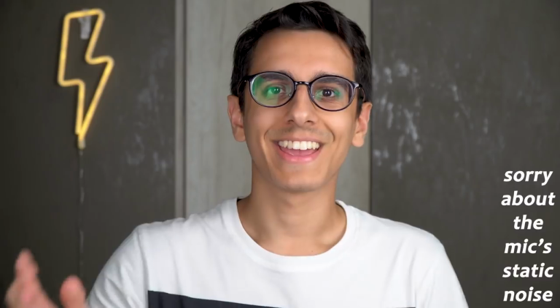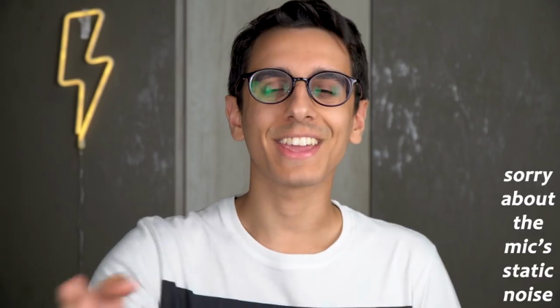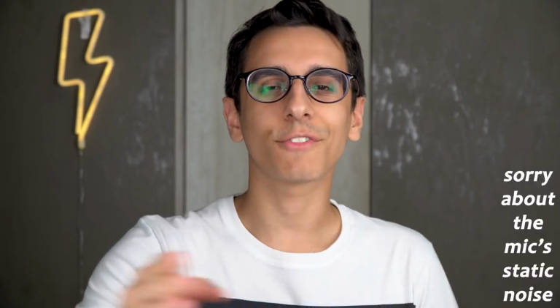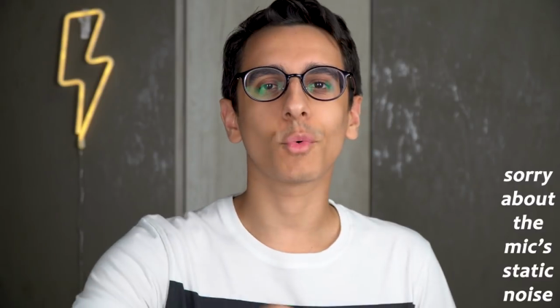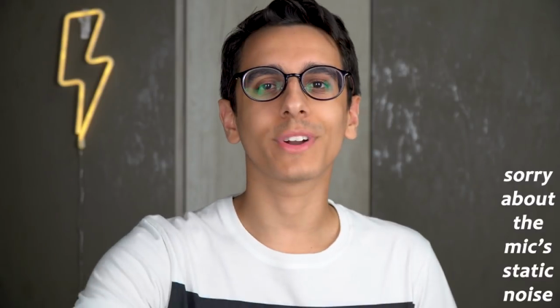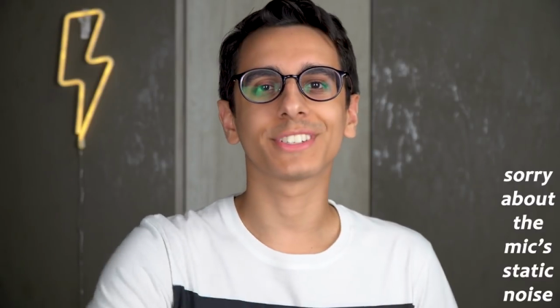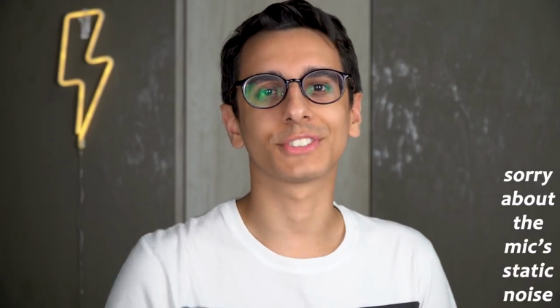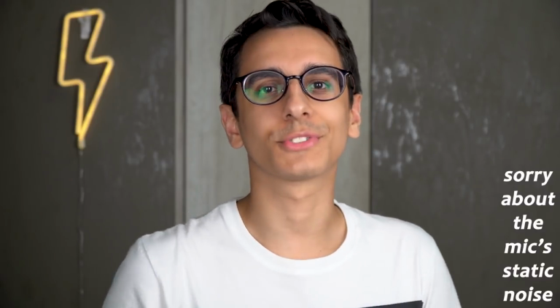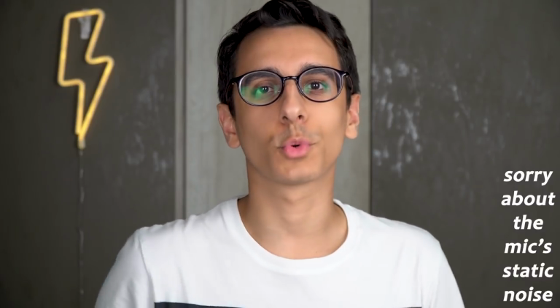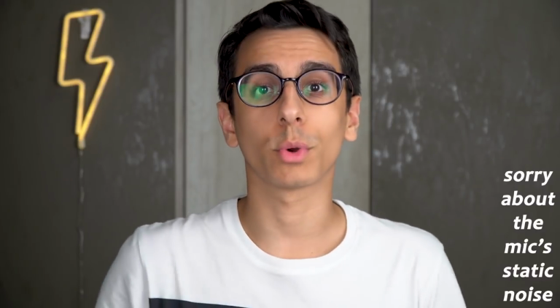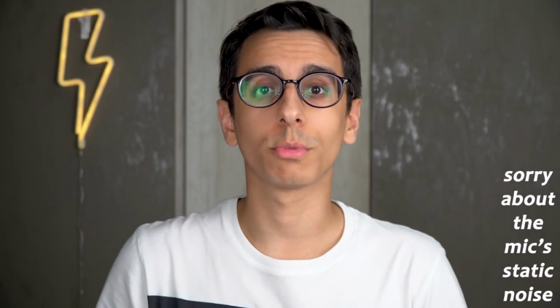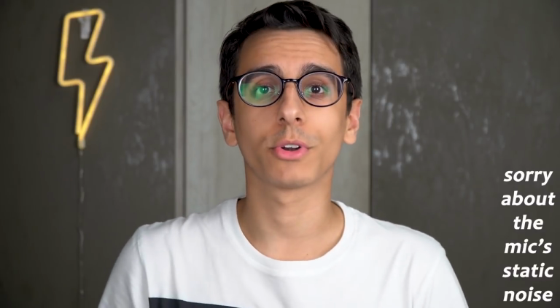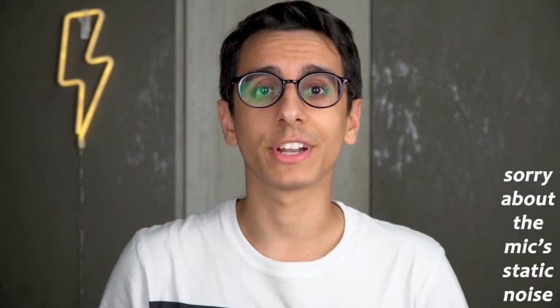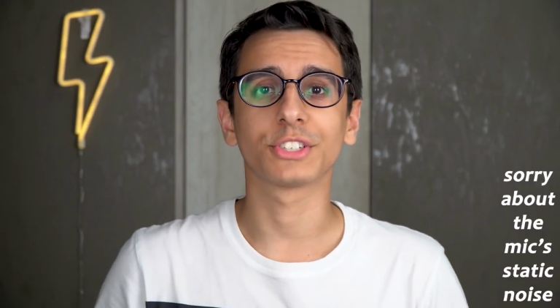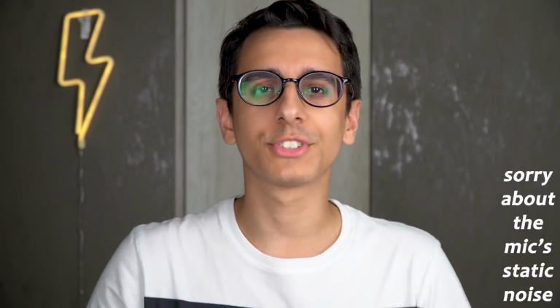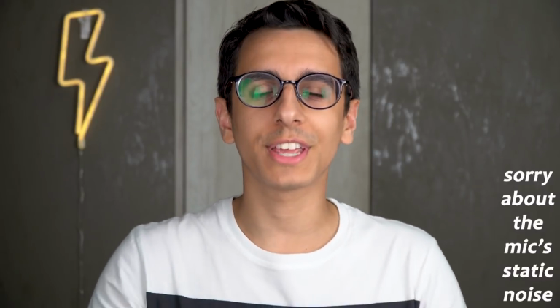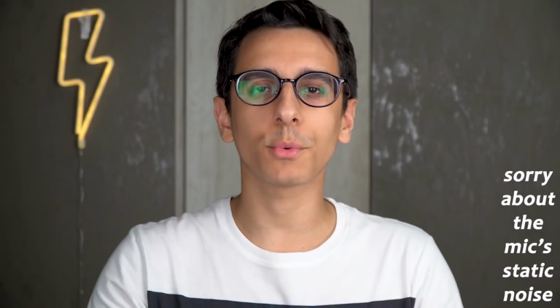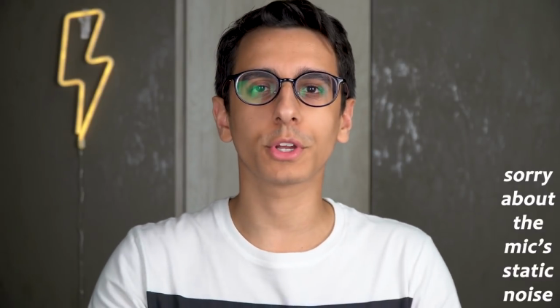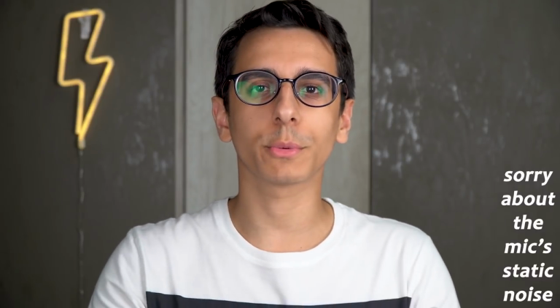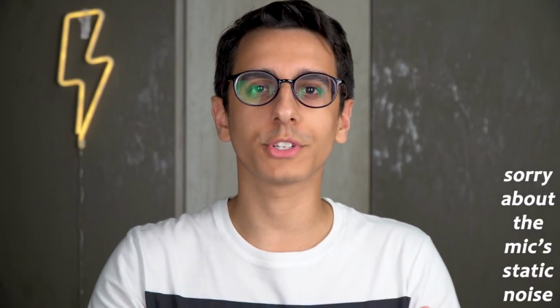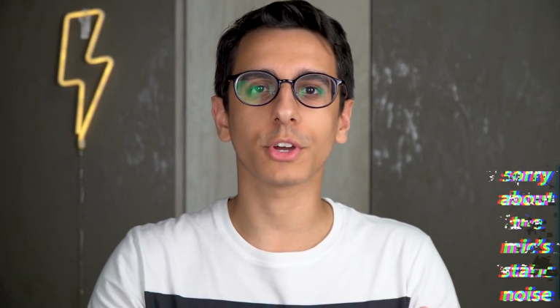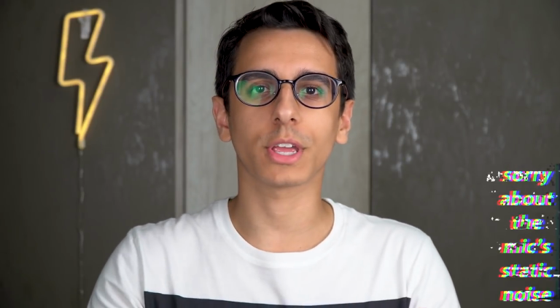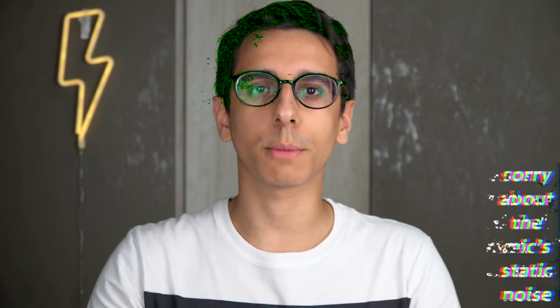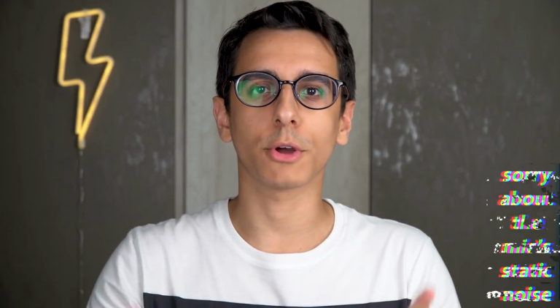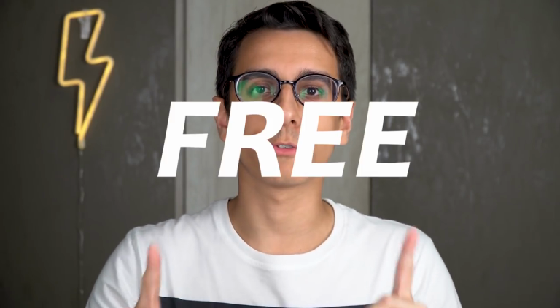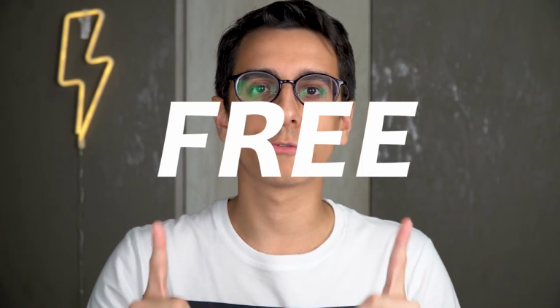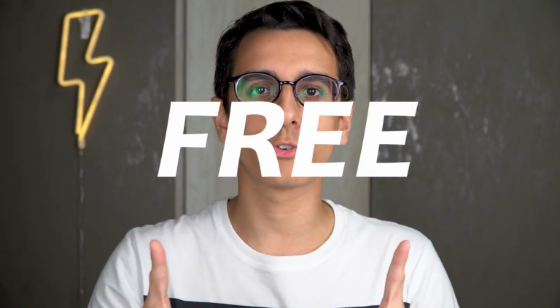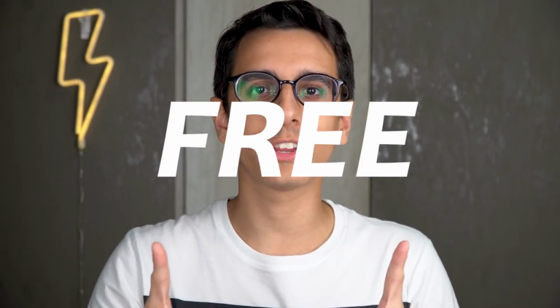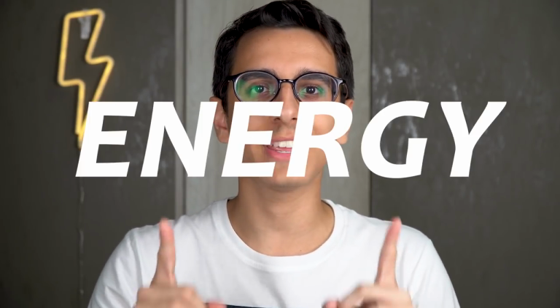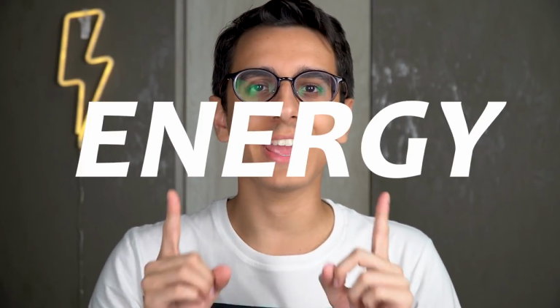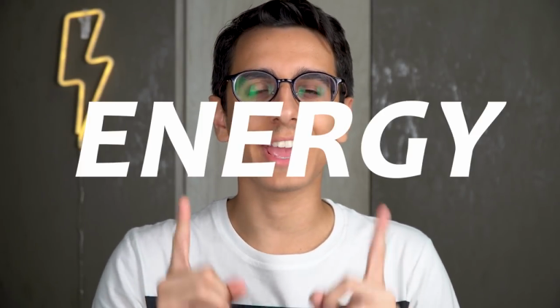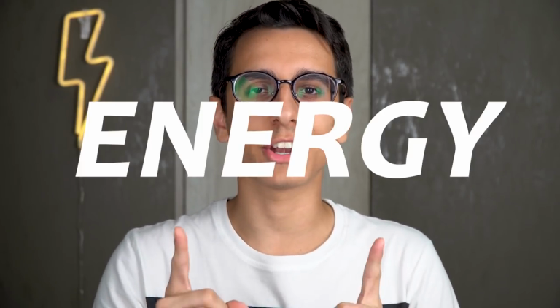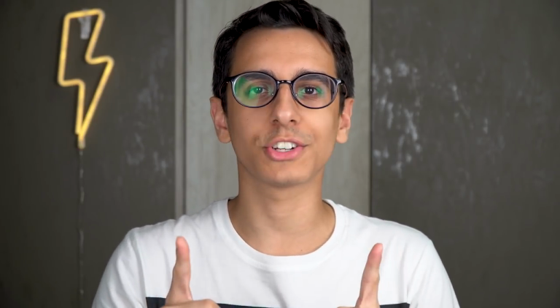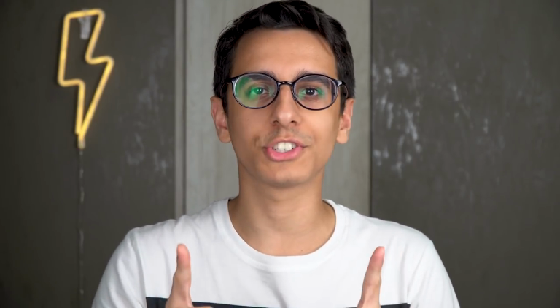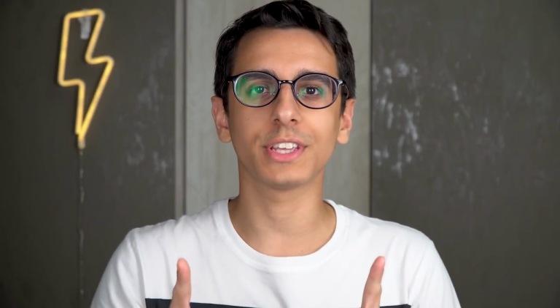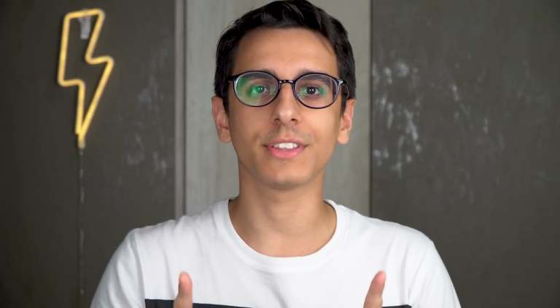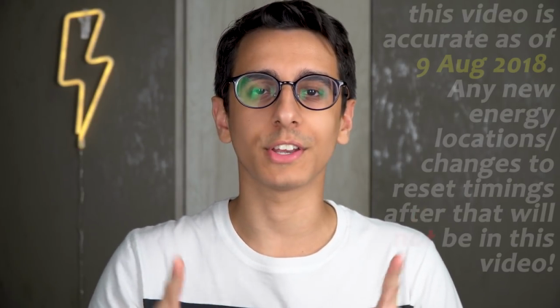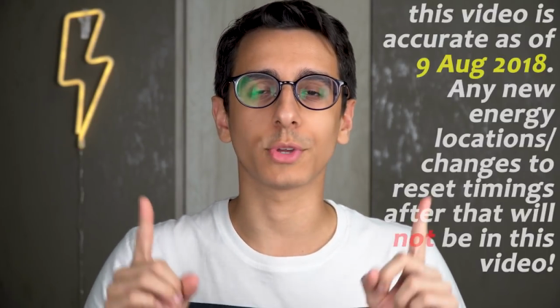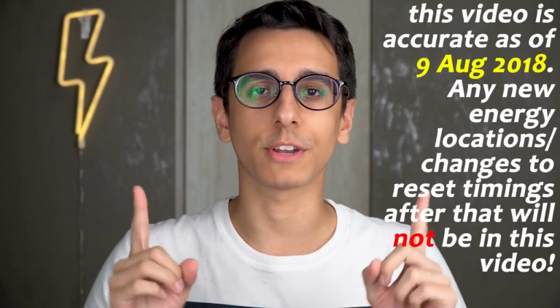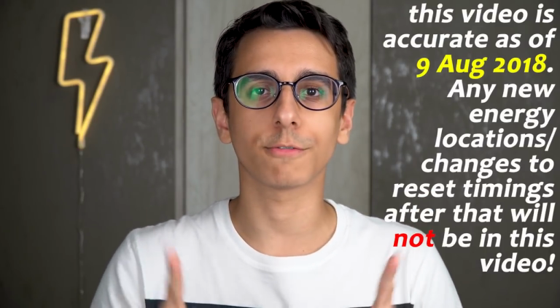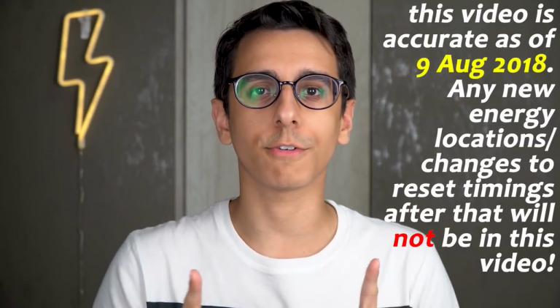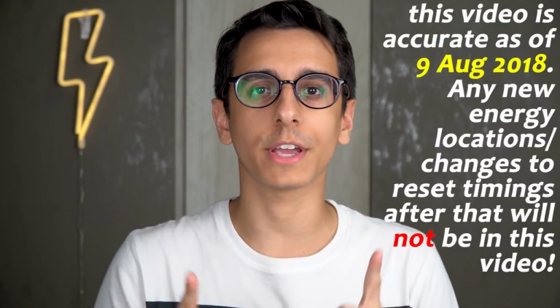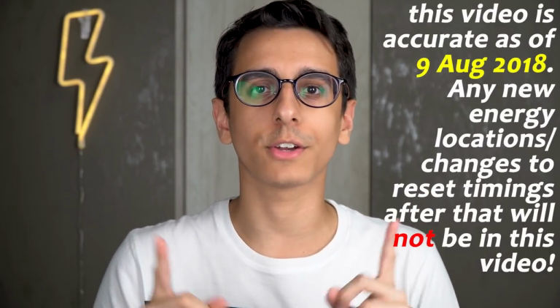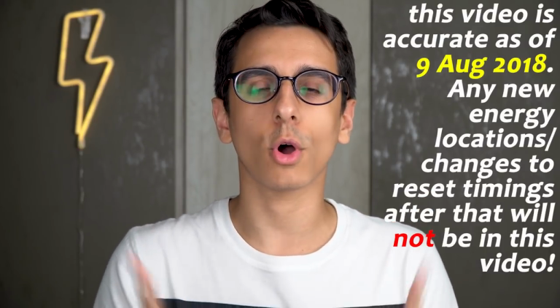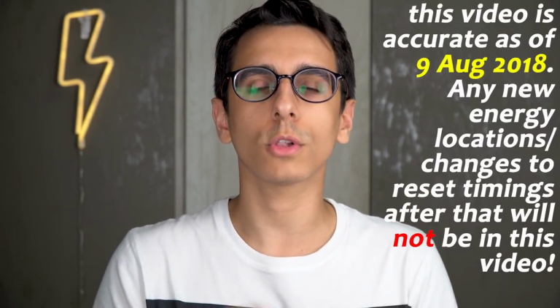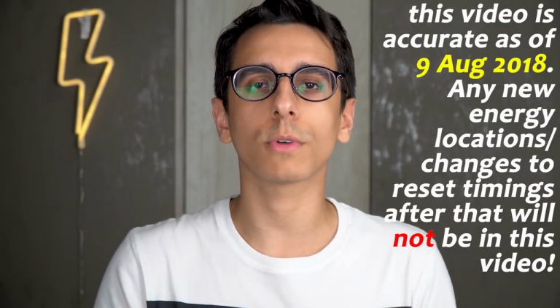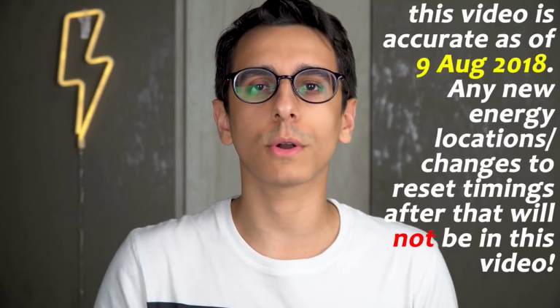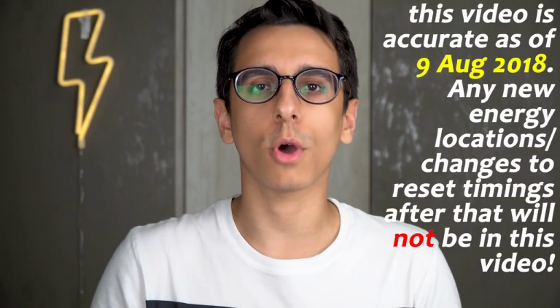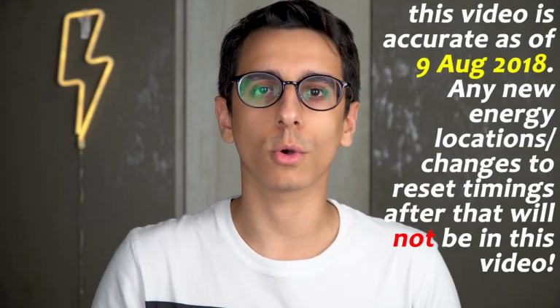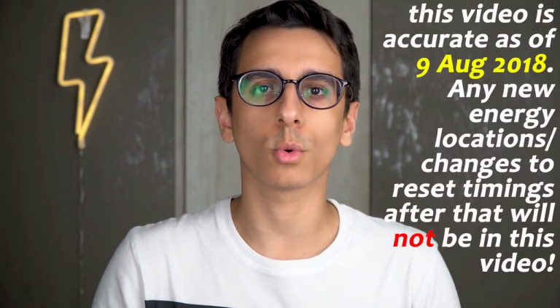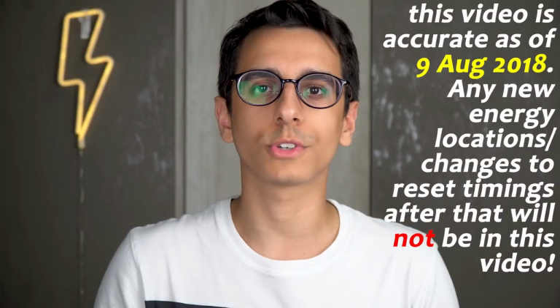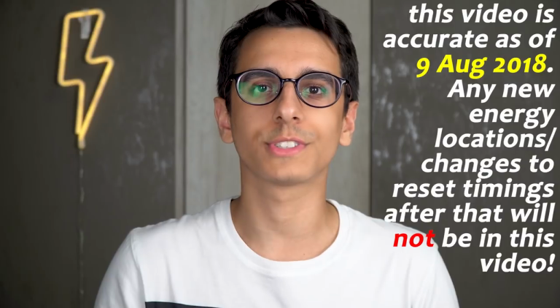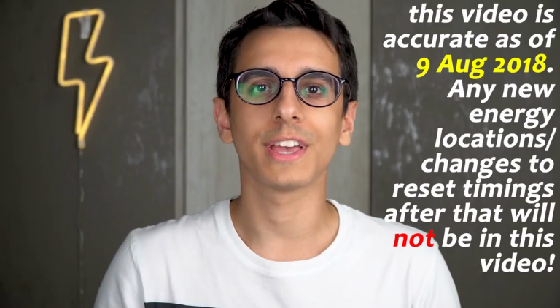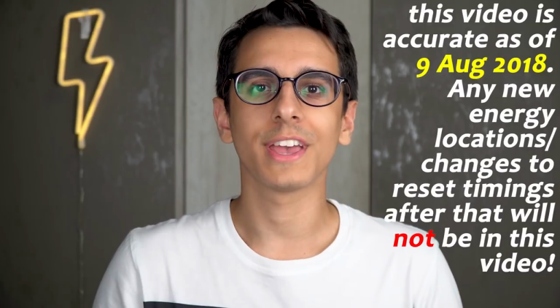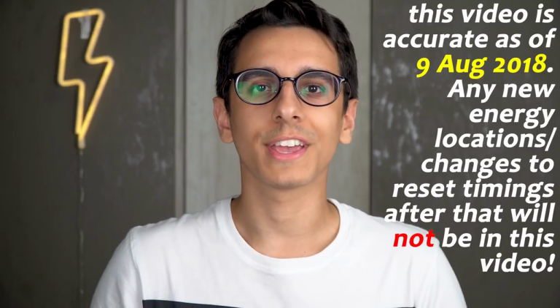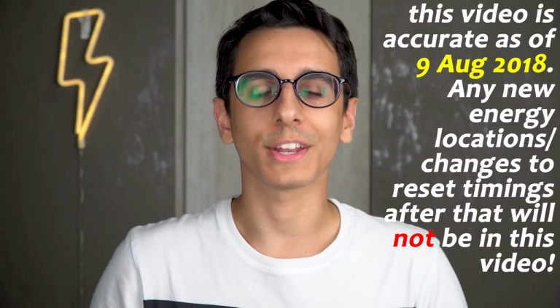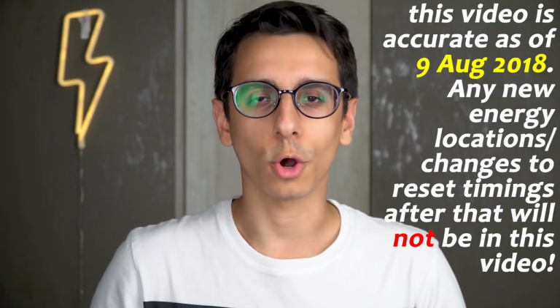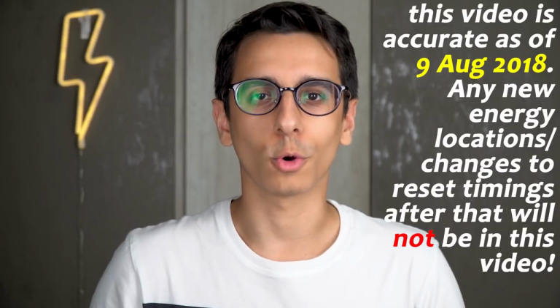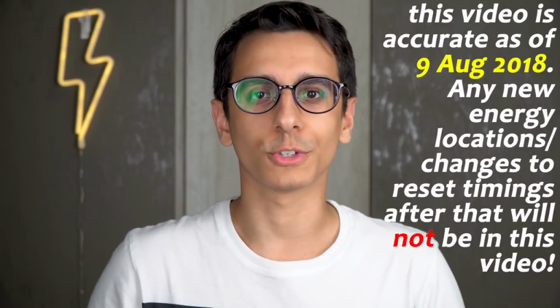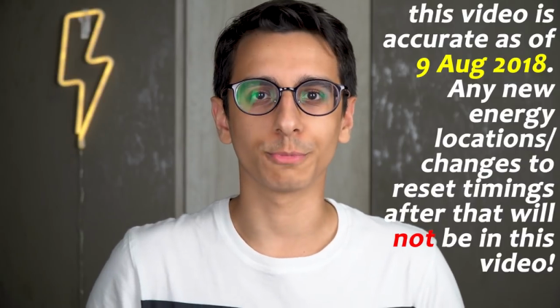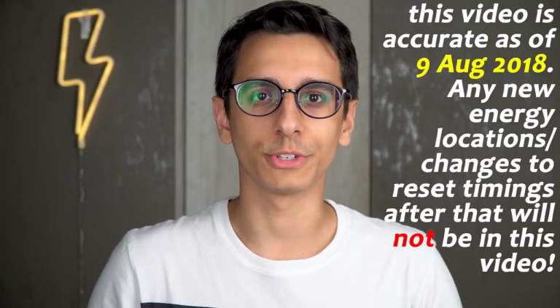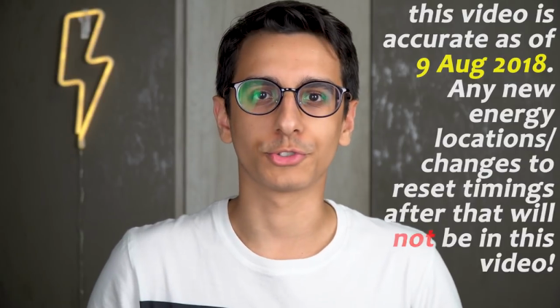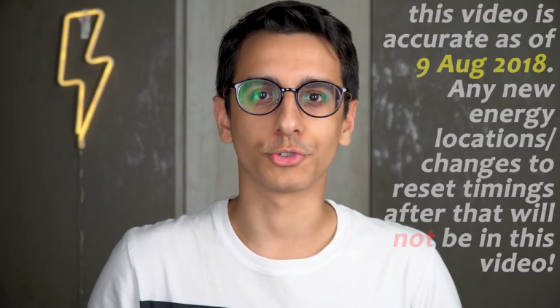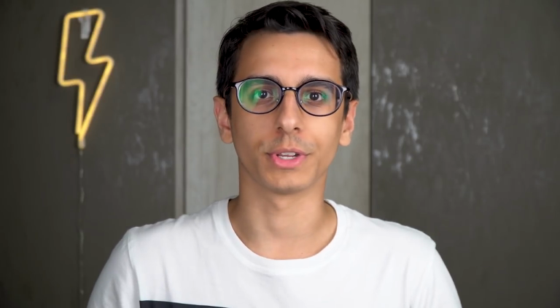Hey everyone, it's TheSquibbler and today we're going to be talking about free energy that you can find all around Hogwarts in Hogwarts Mystery.